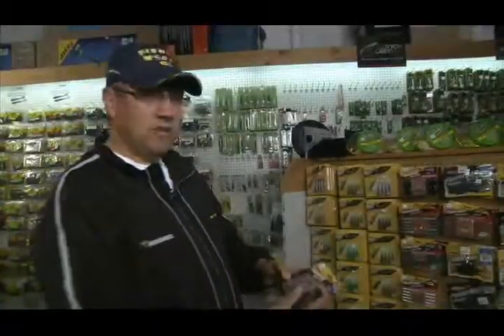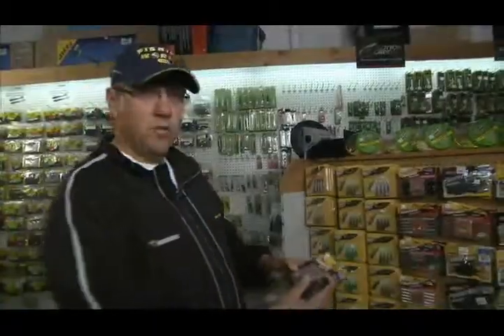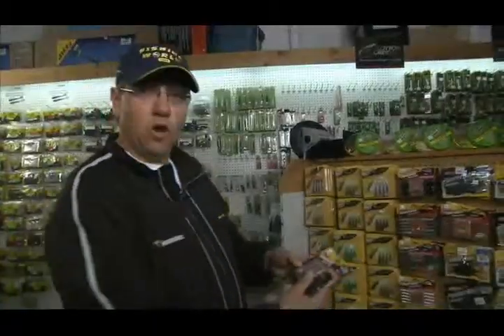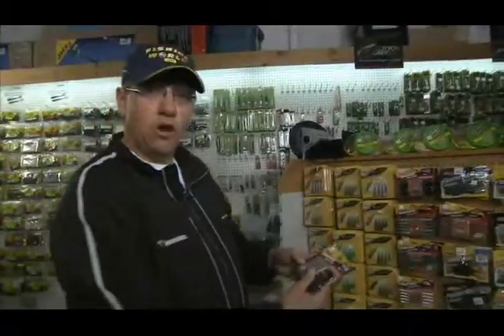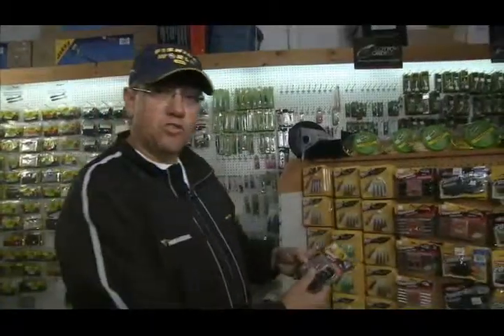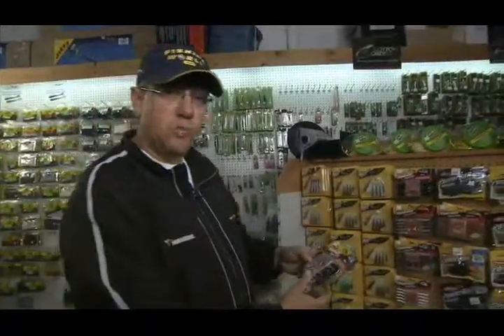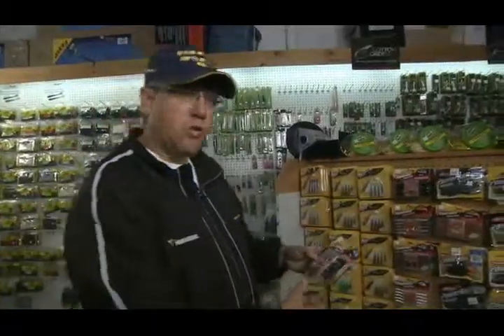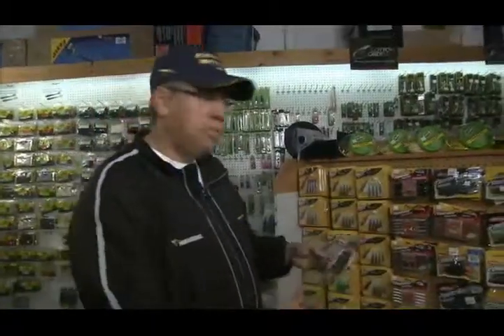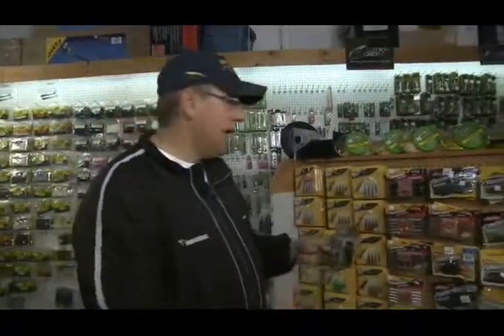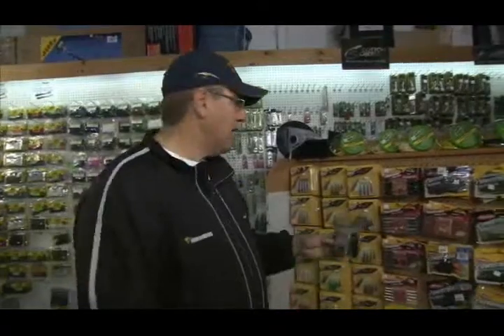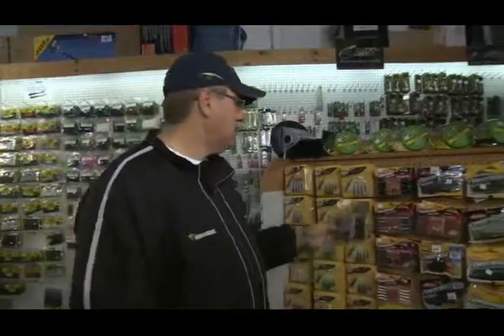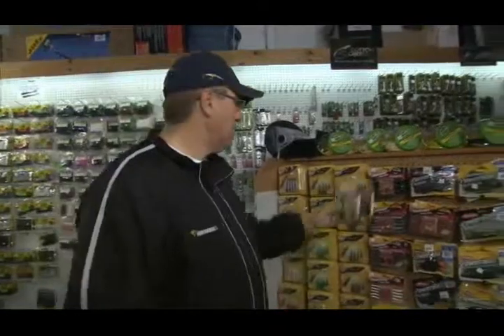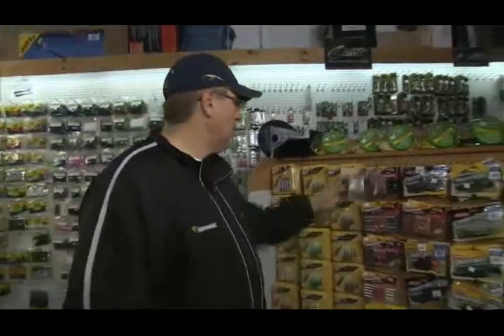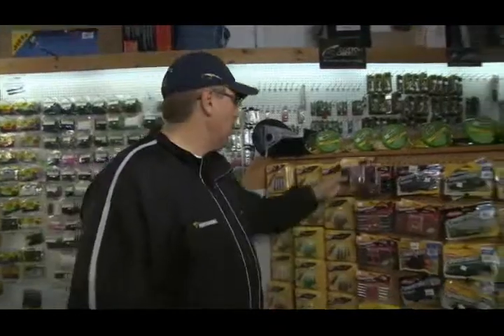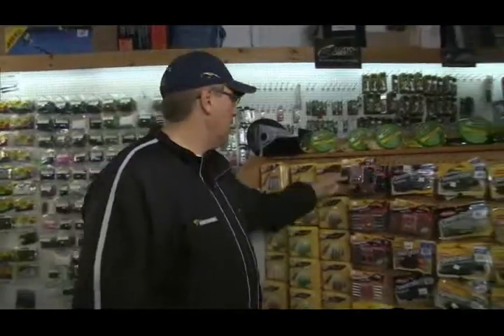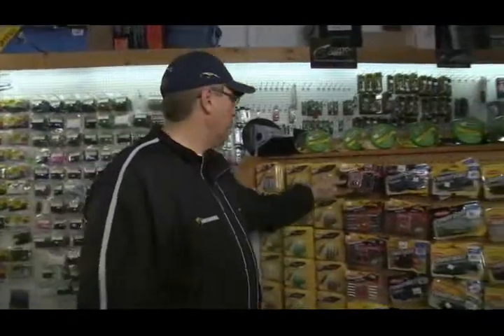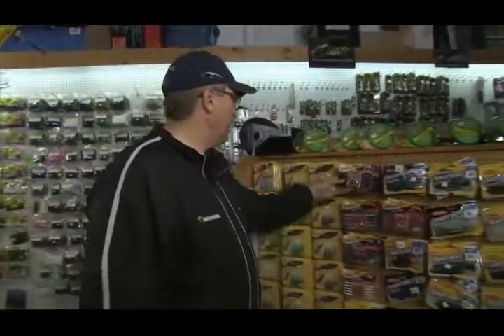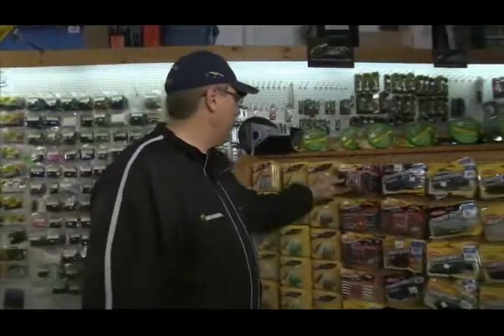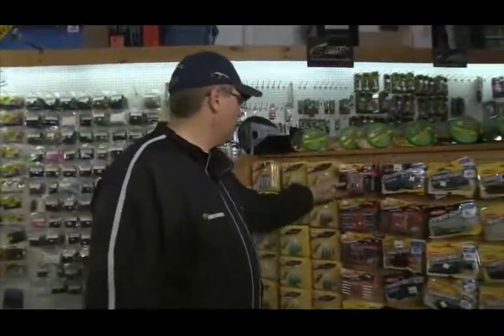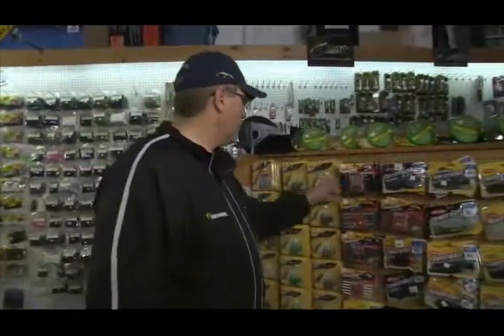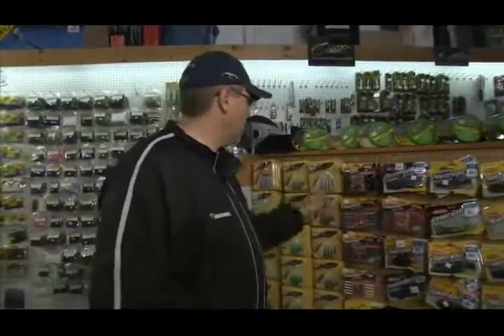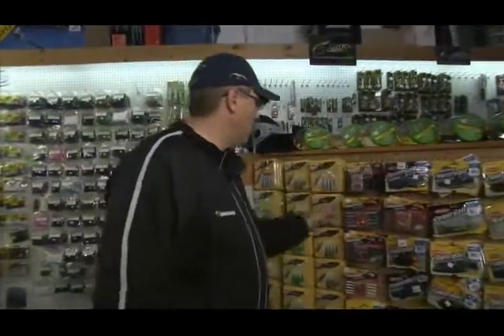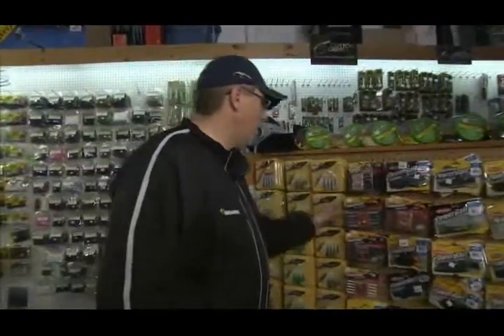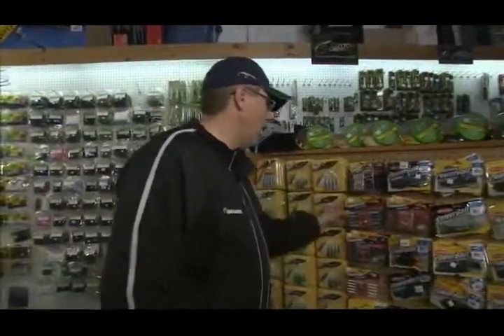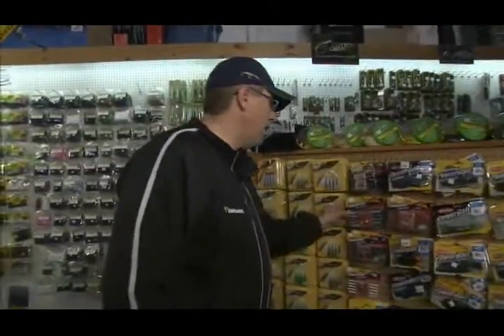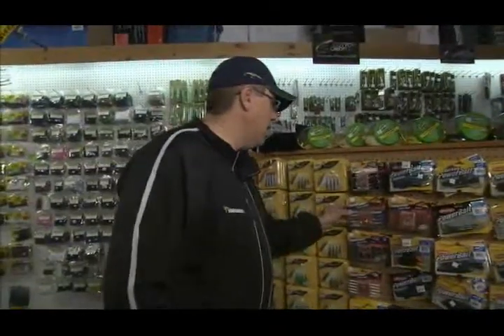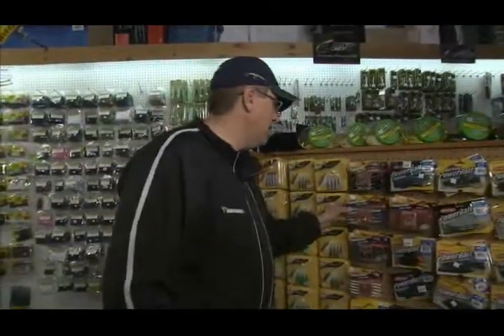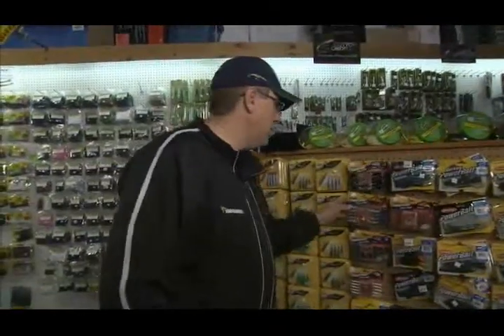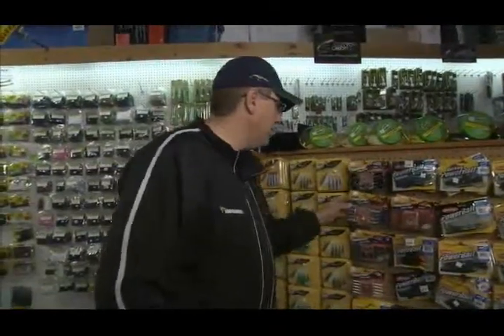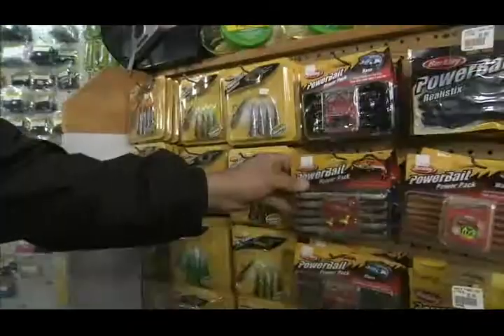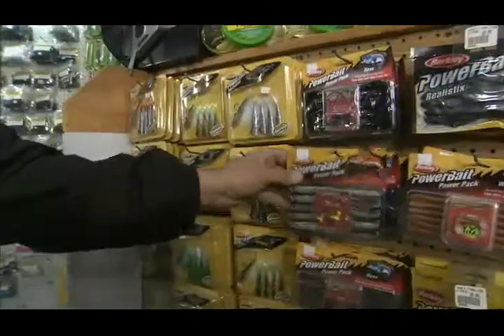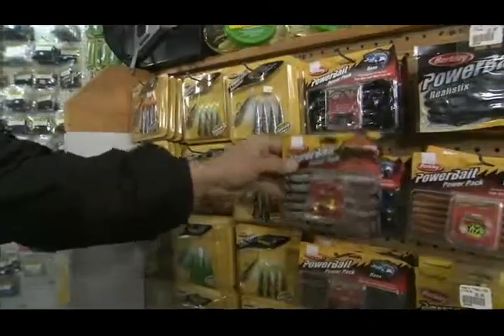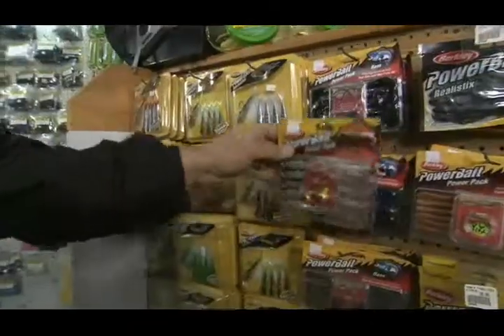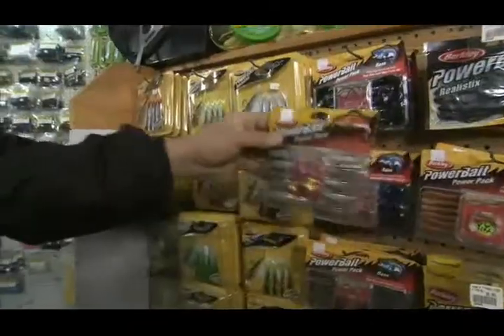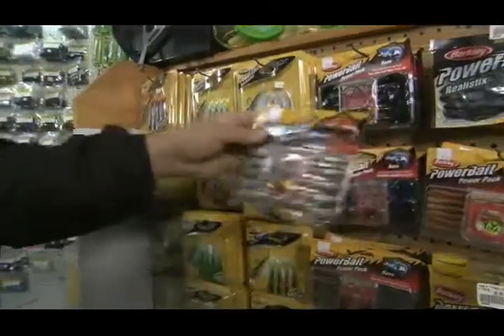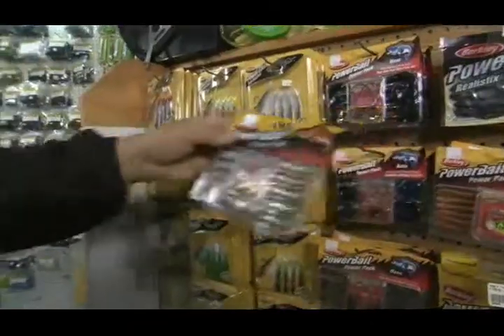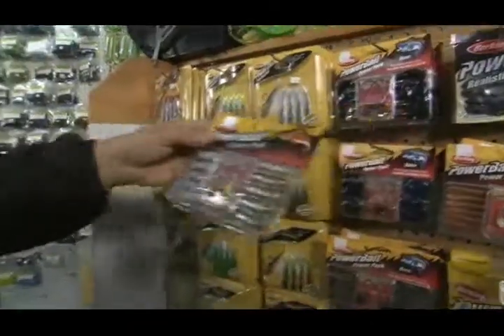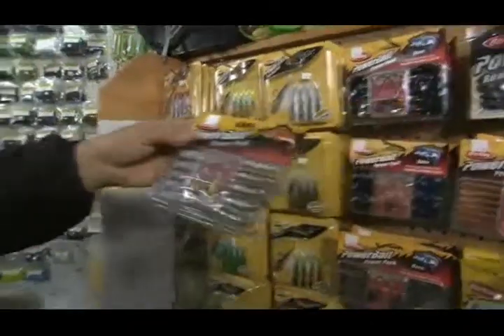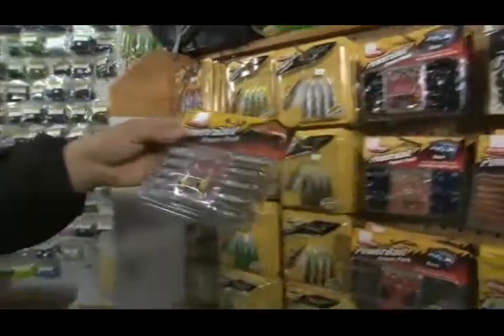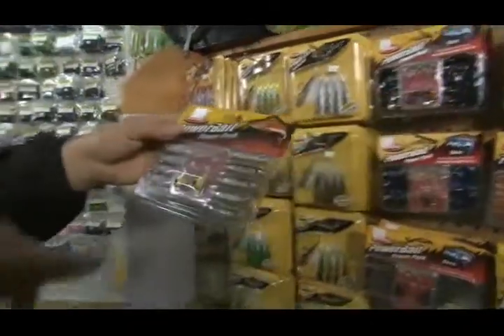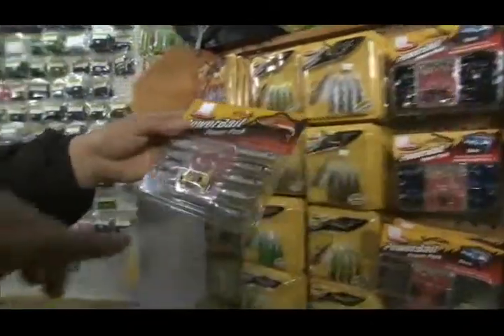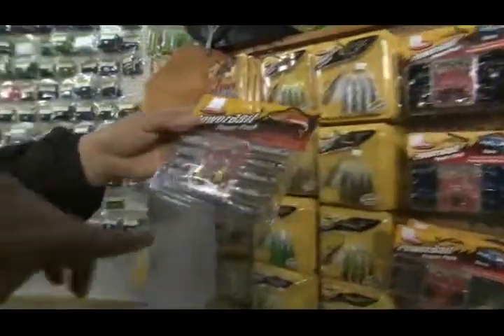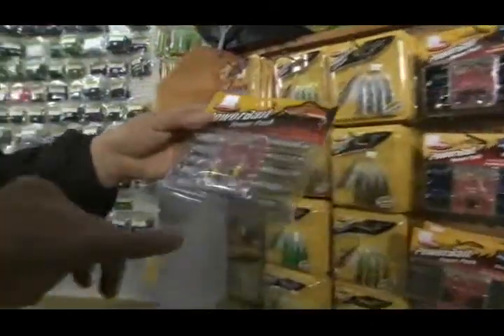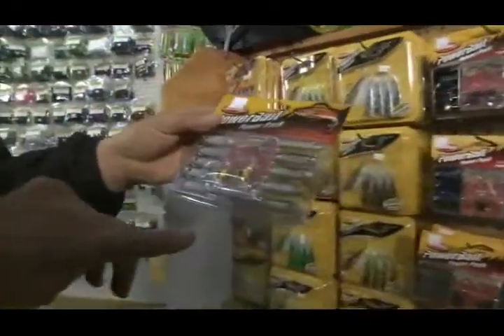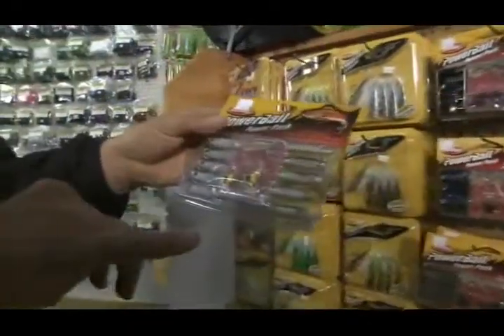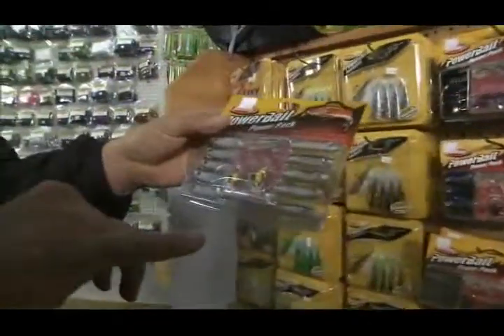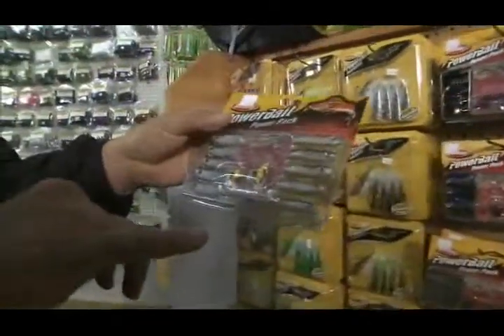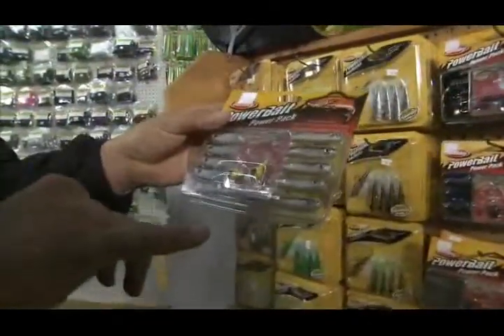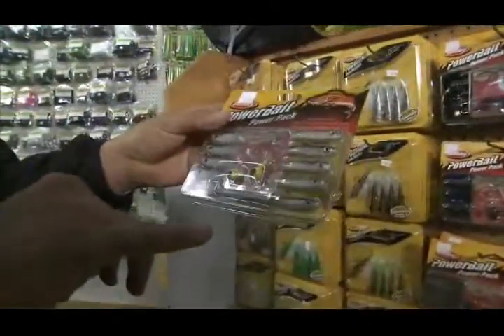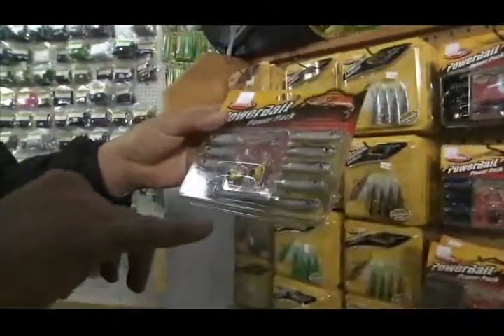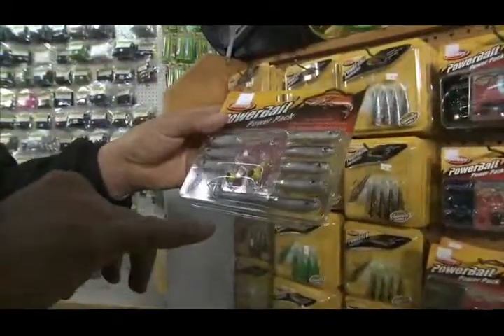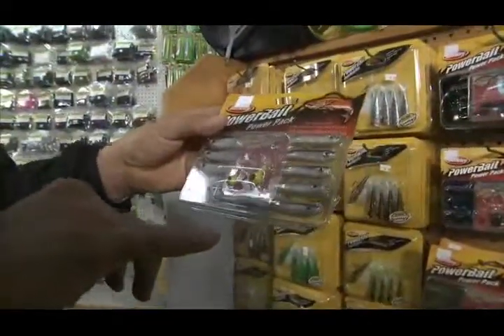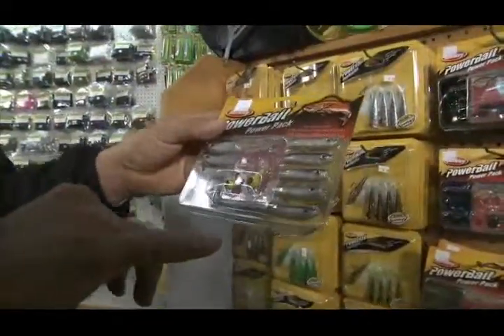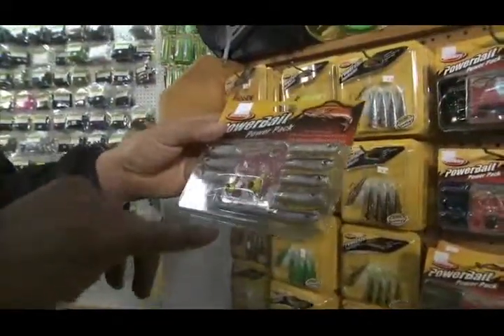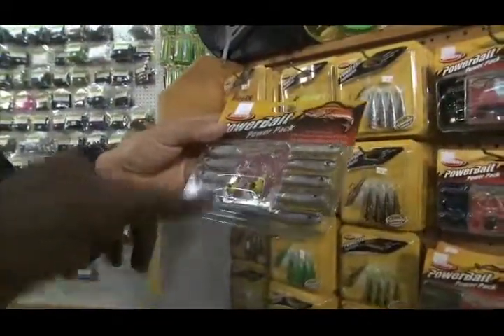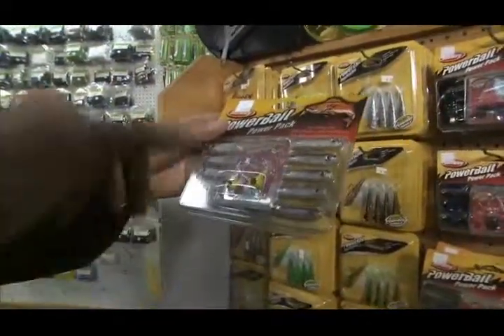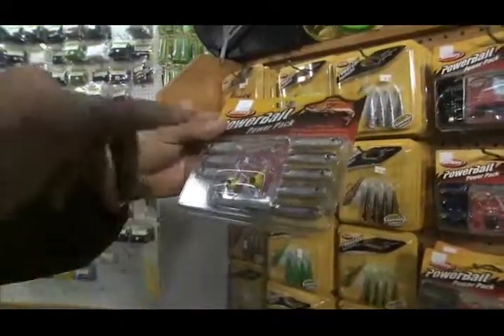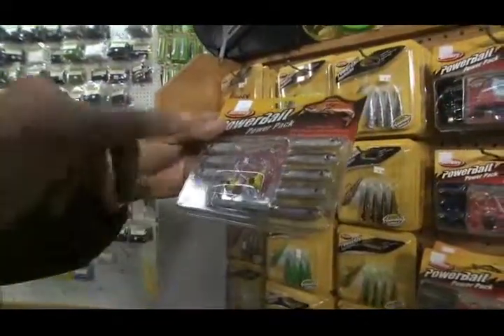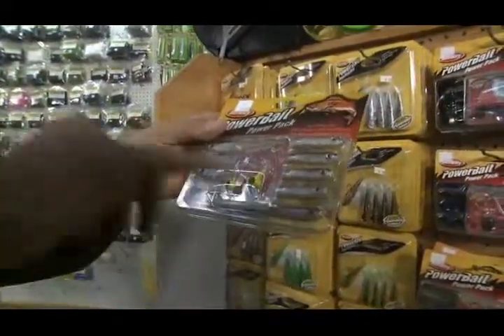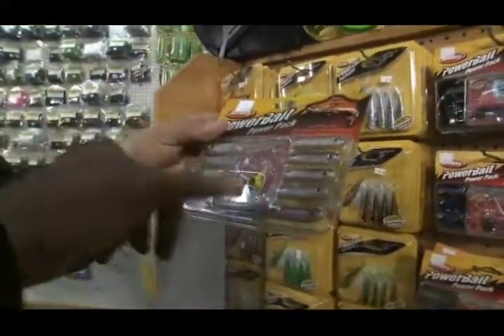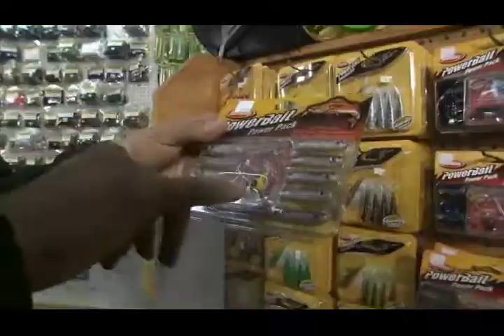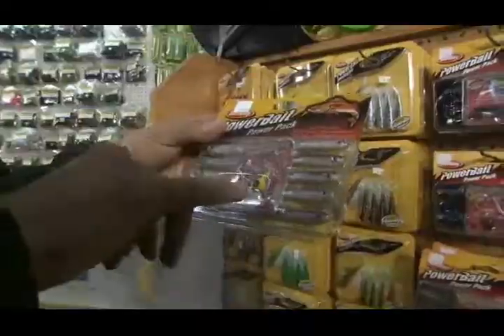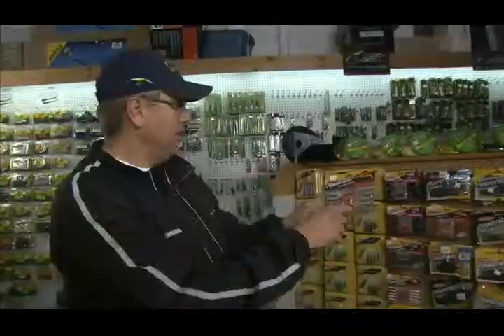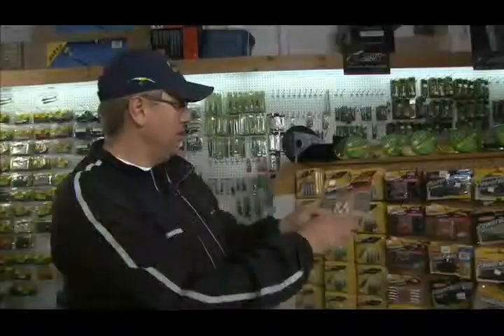That's for largemouth bass. Now if you're fishing for walleye or even bass again, this is a minnow rig — comes with your jig head and the minnow bait's behind it.